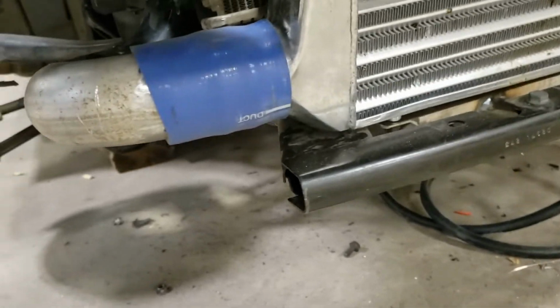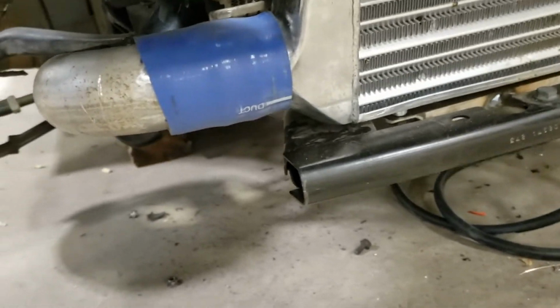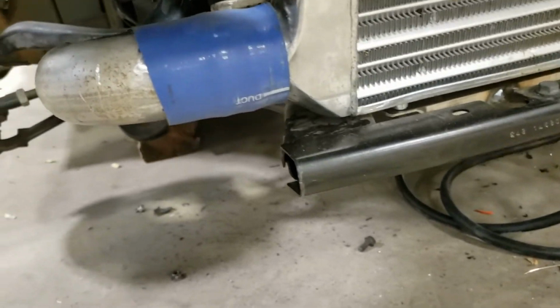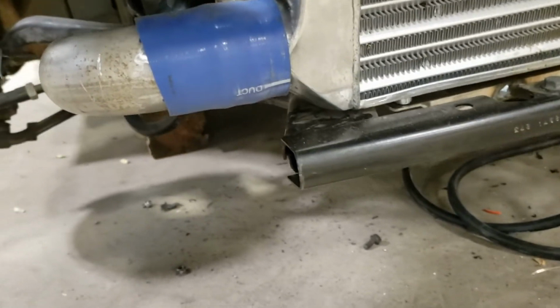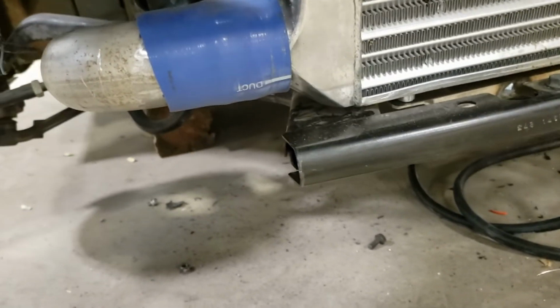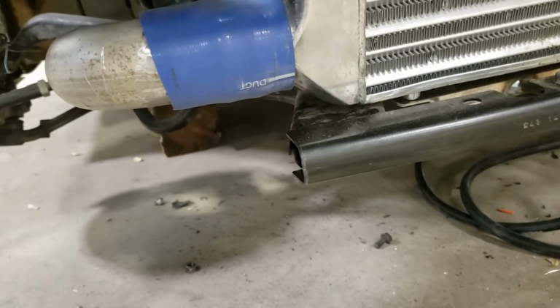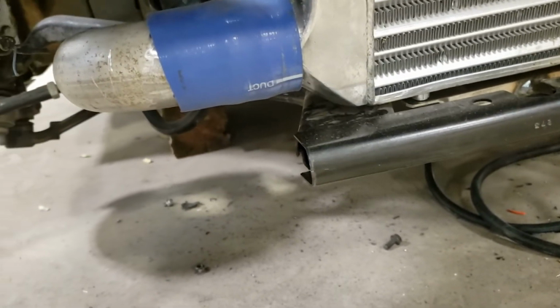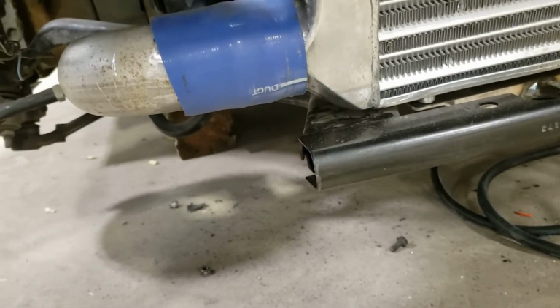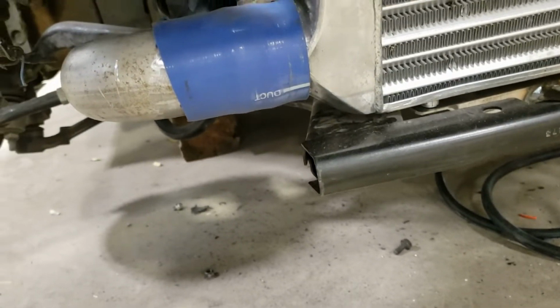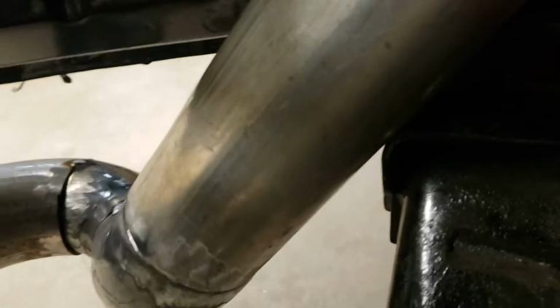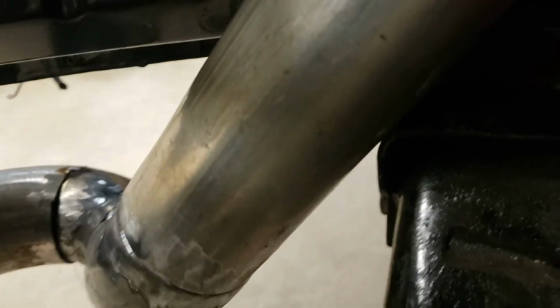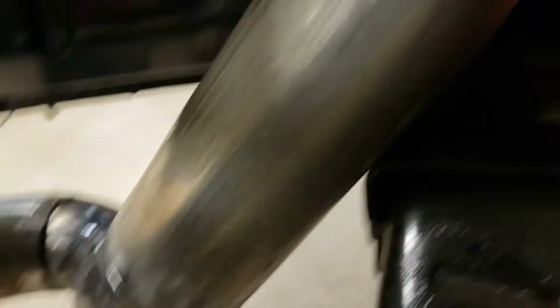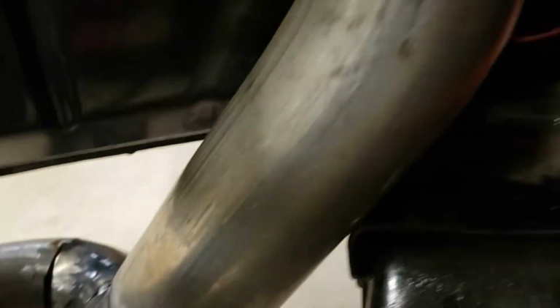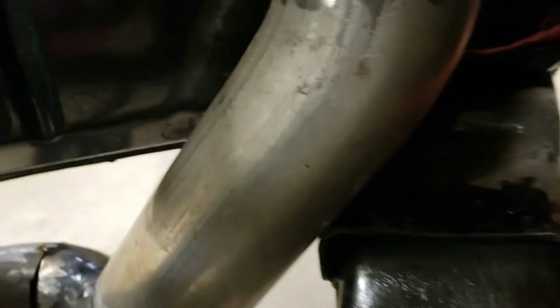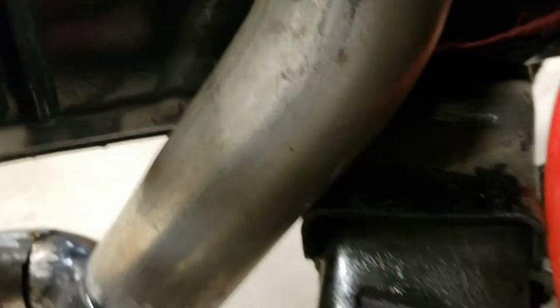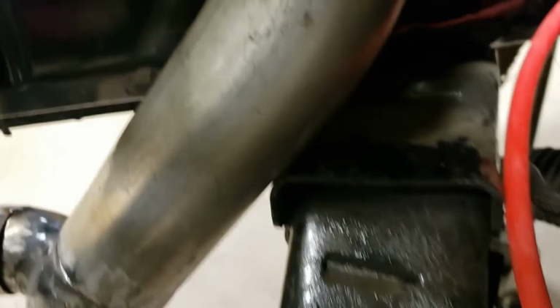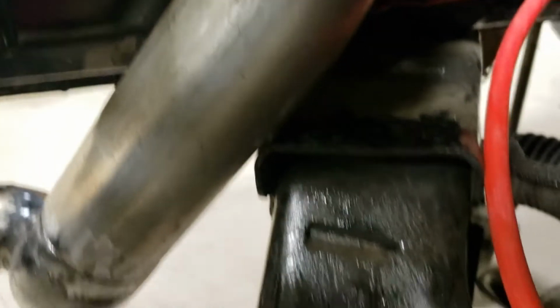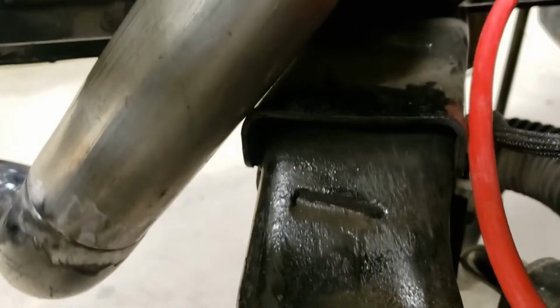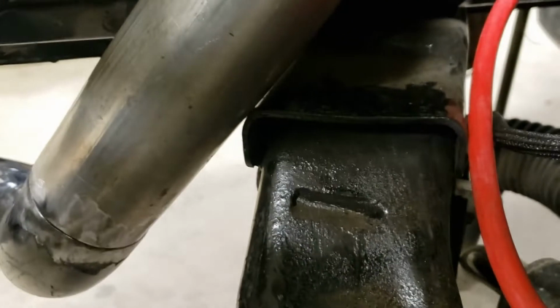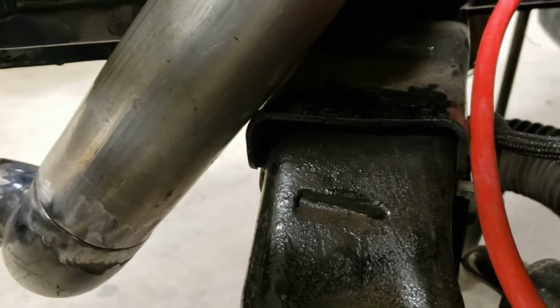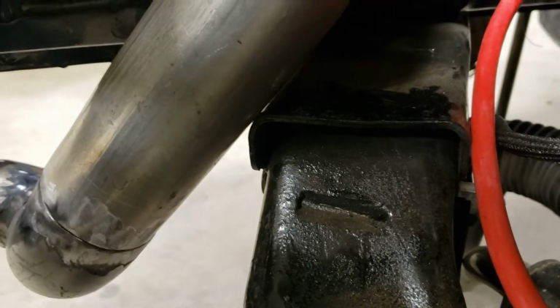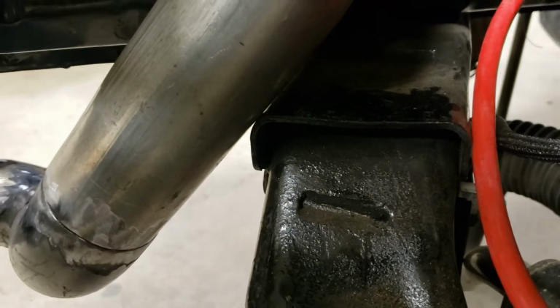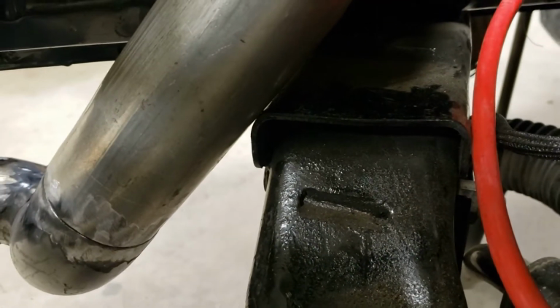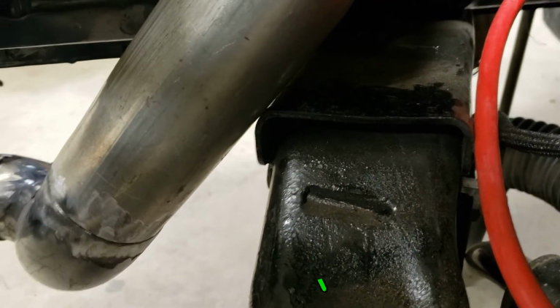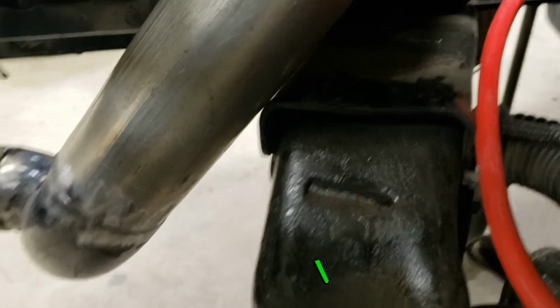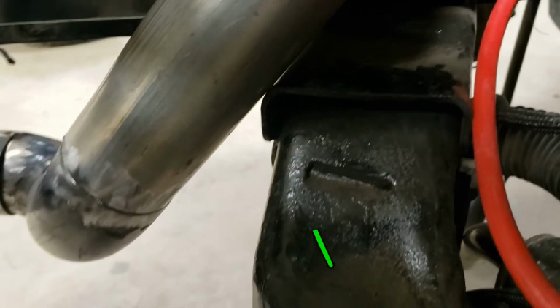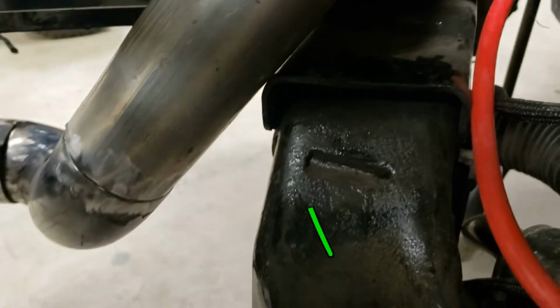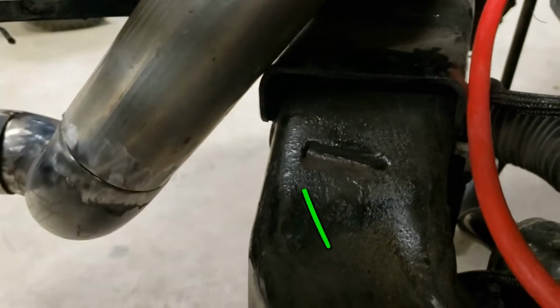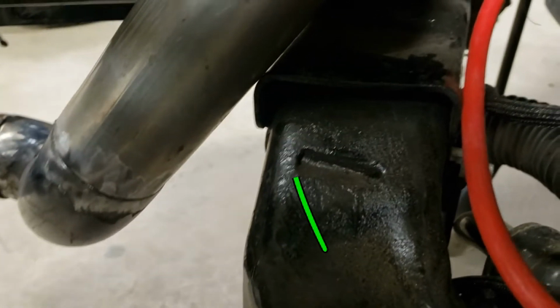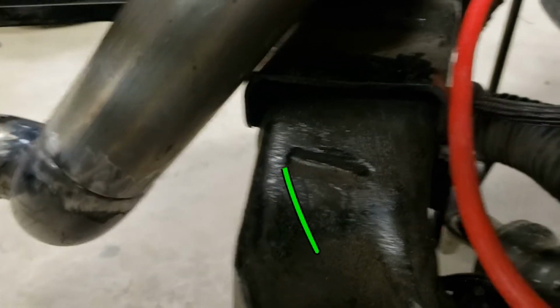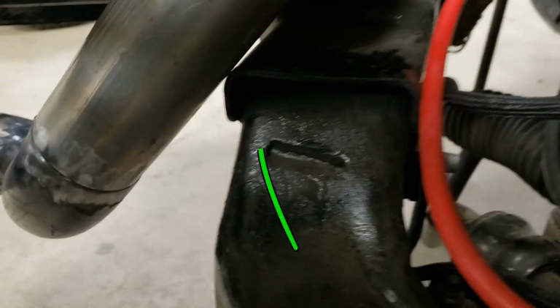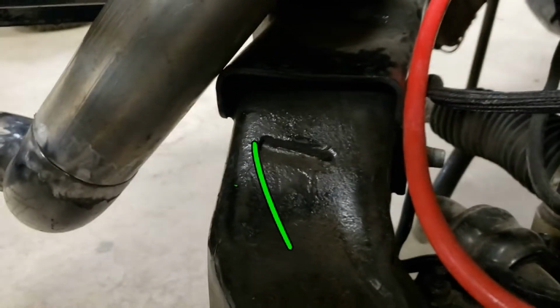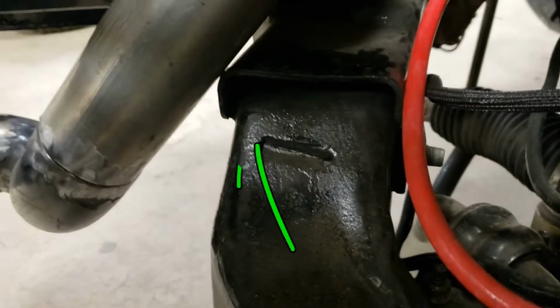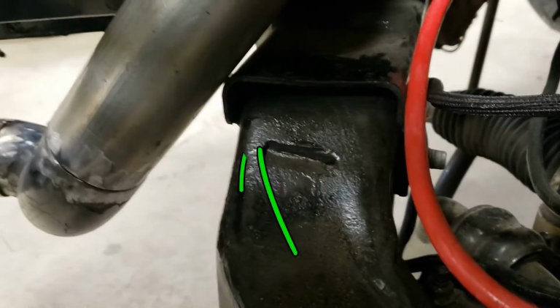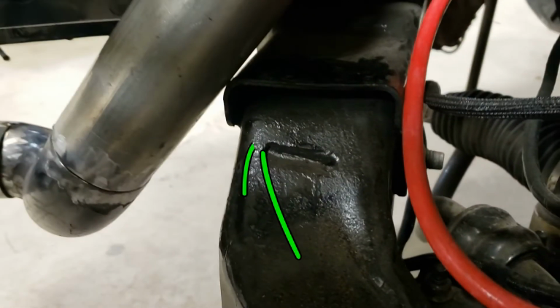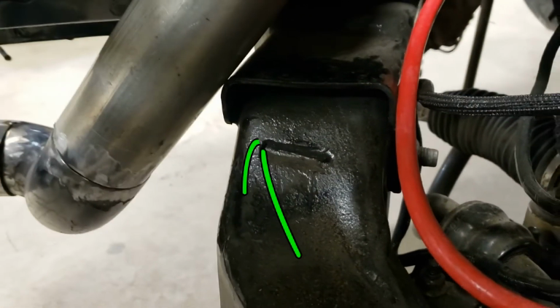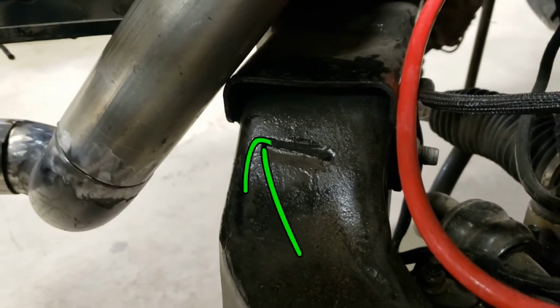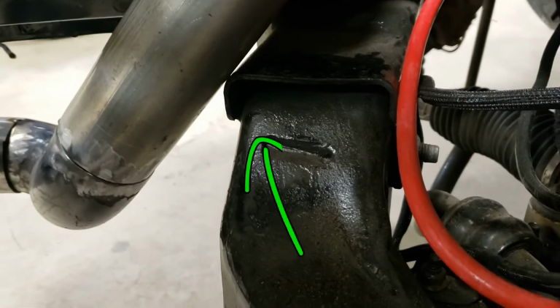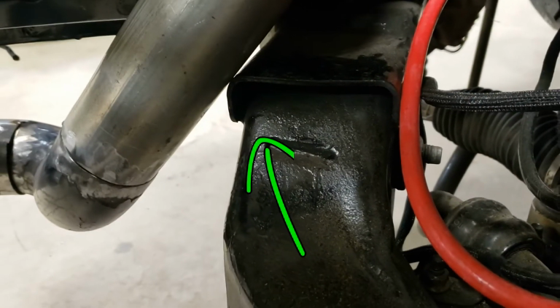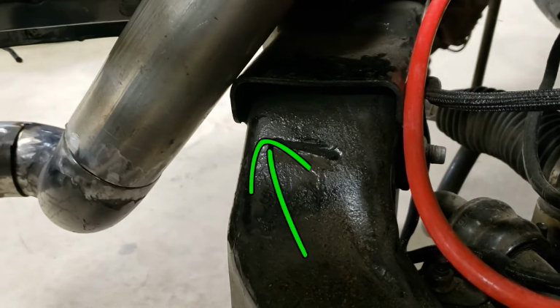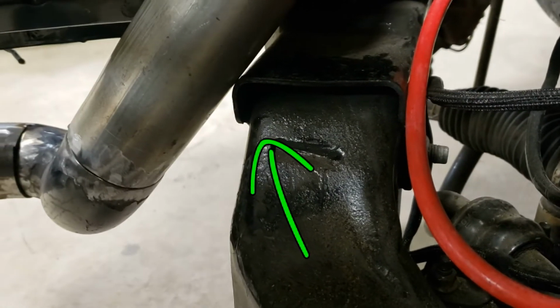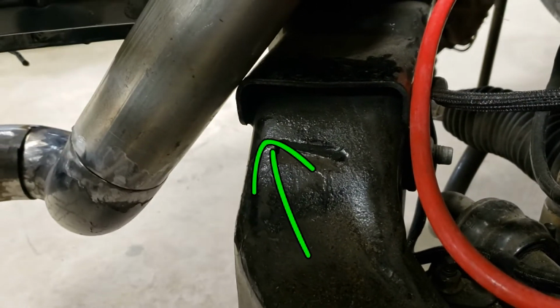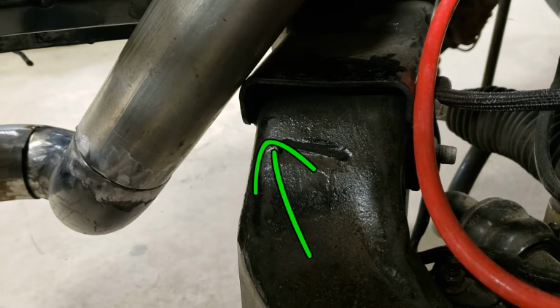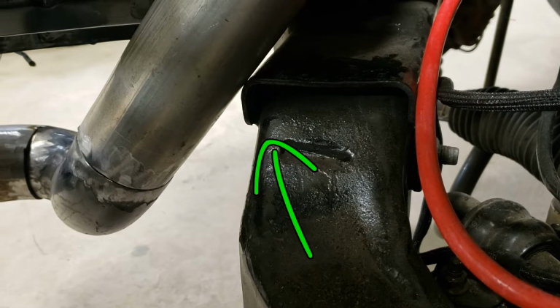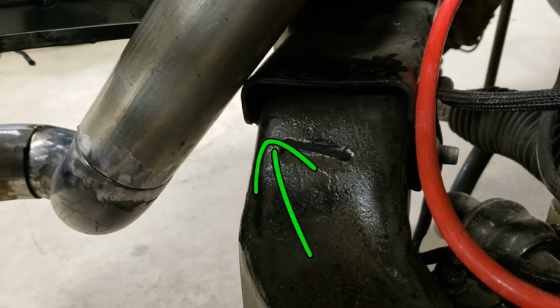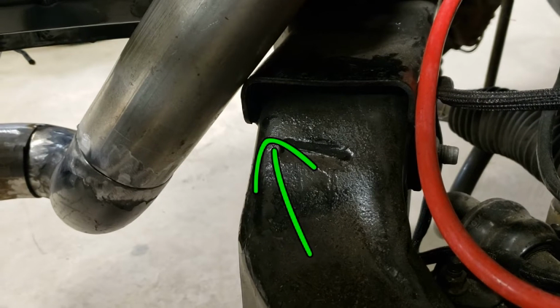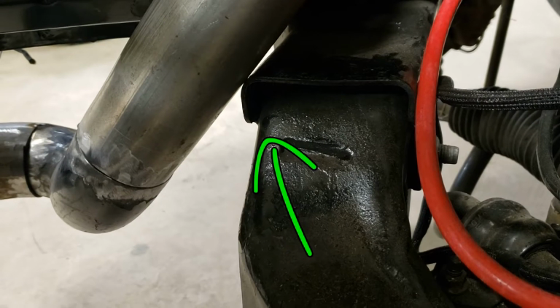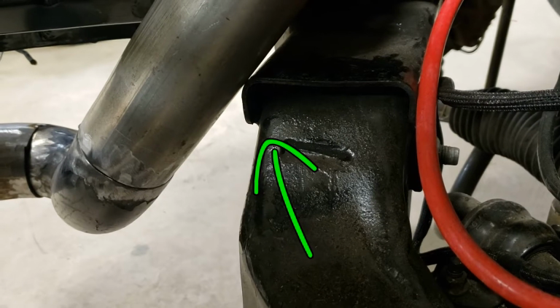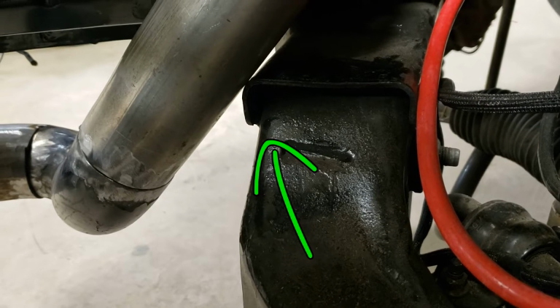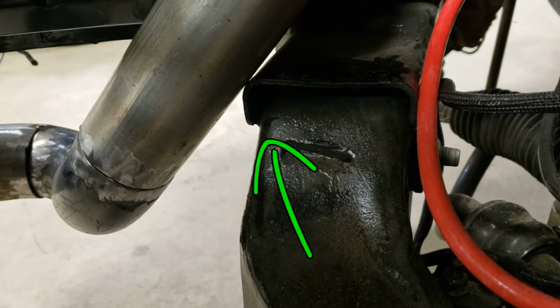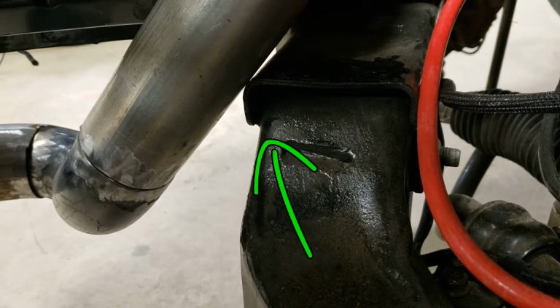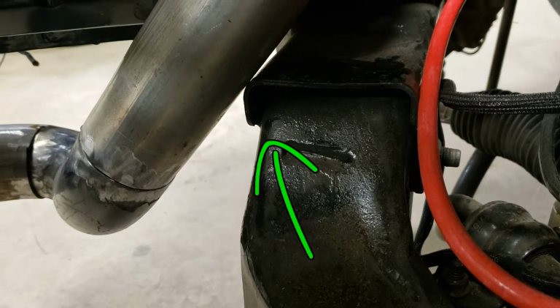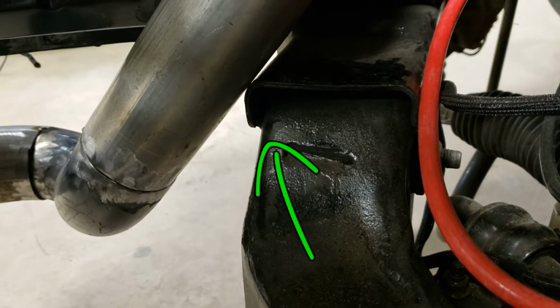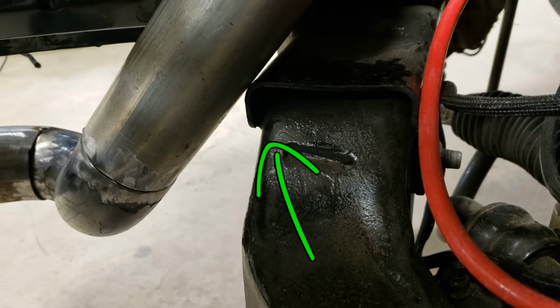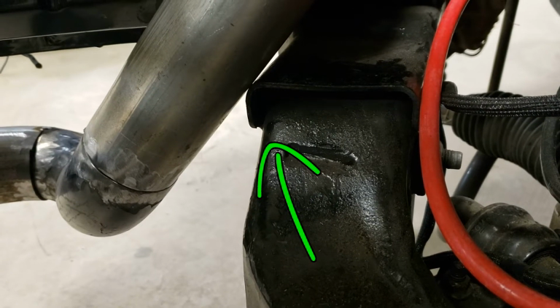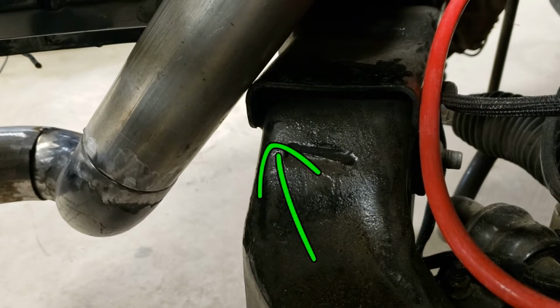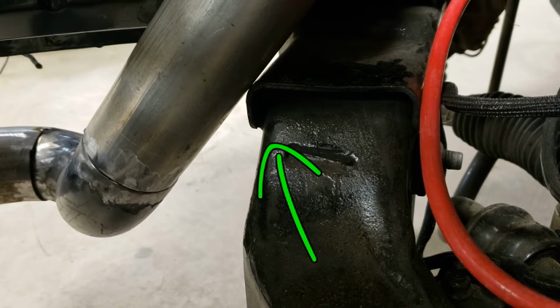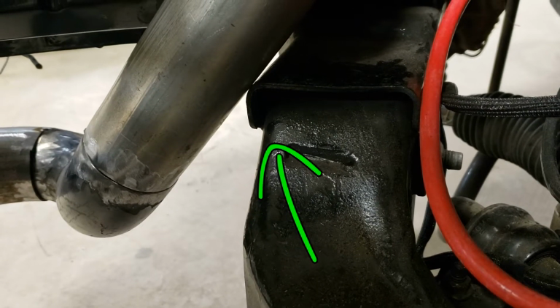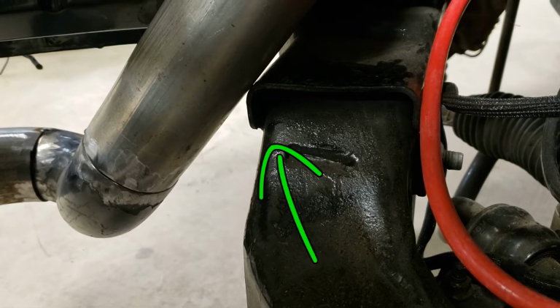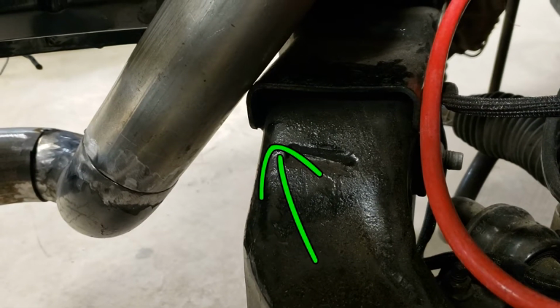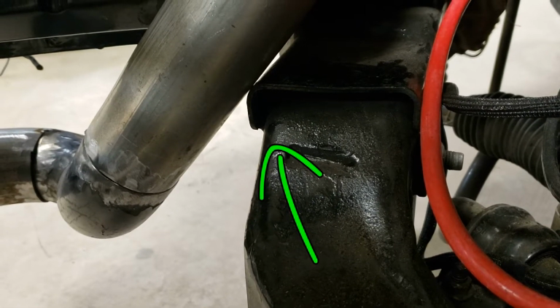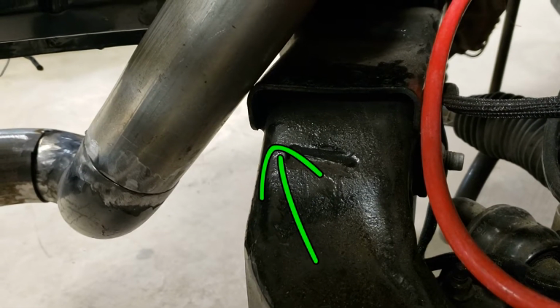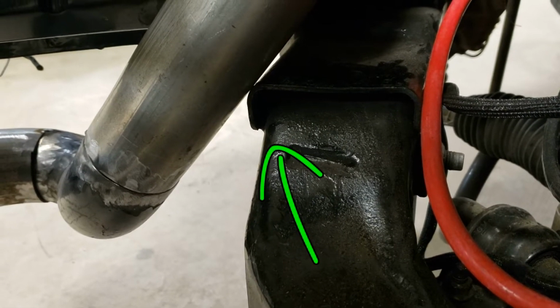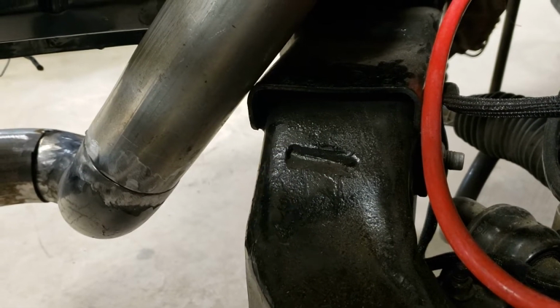I also ended up trimming the subframe on both sides to gain a little bit more clearance for the intercooler pipes.